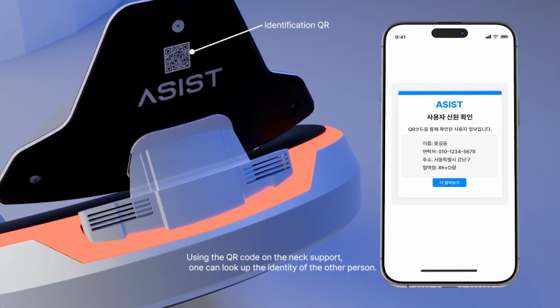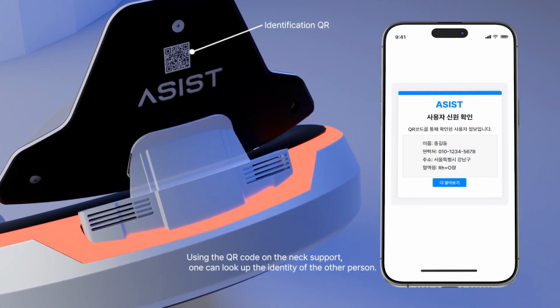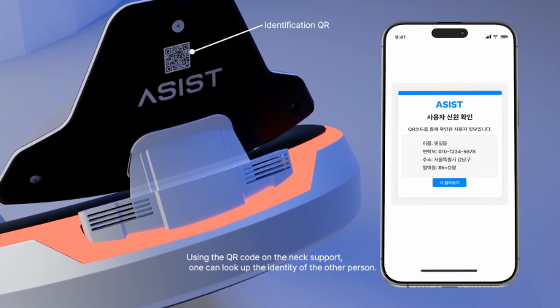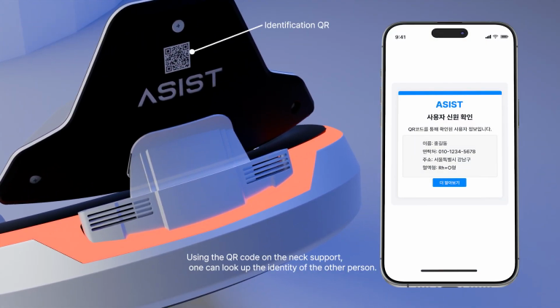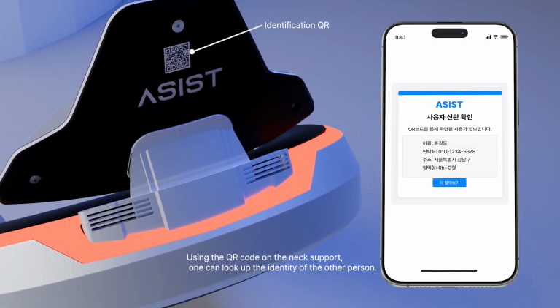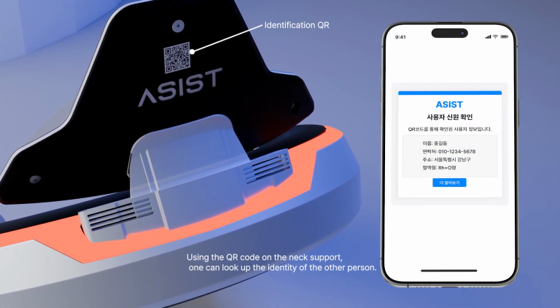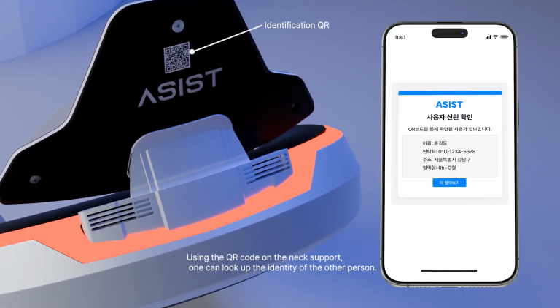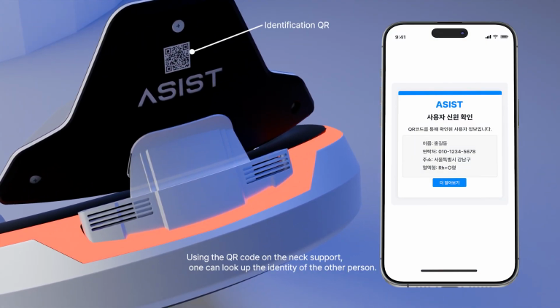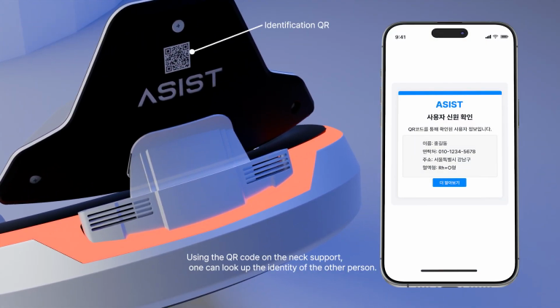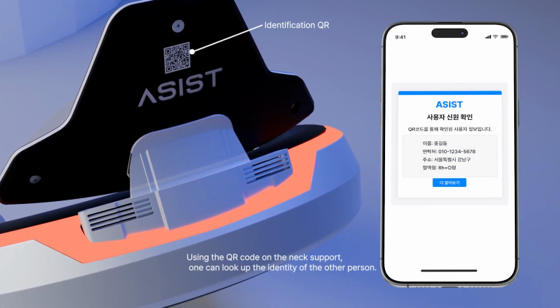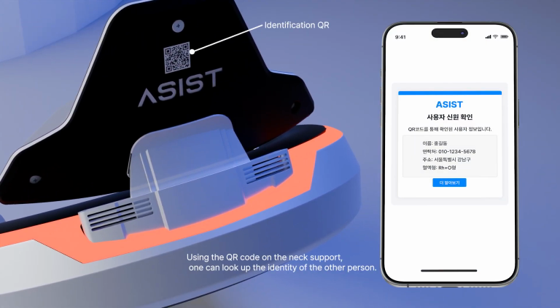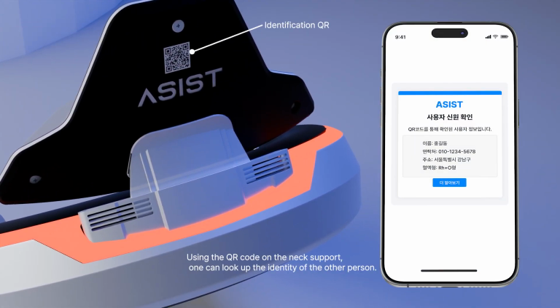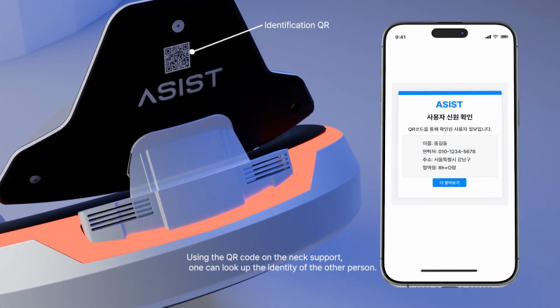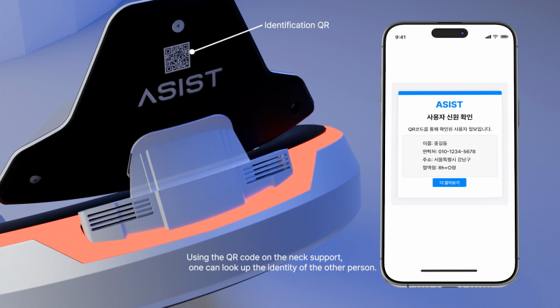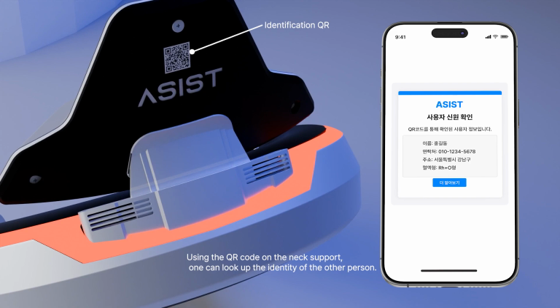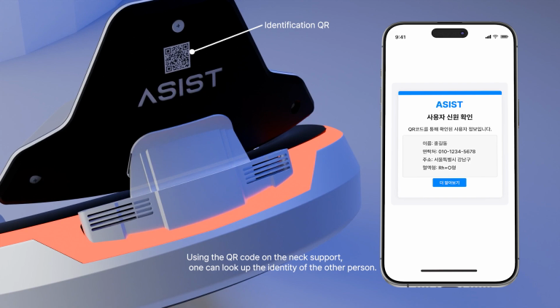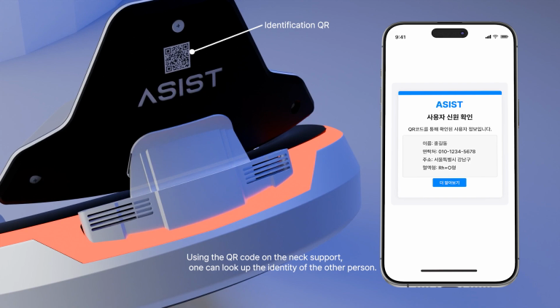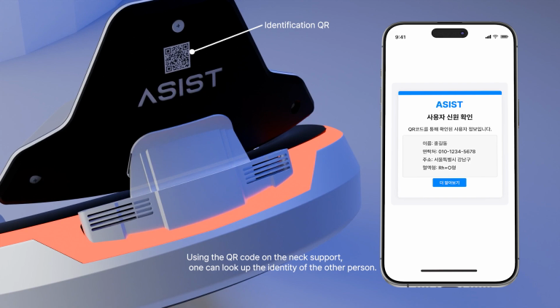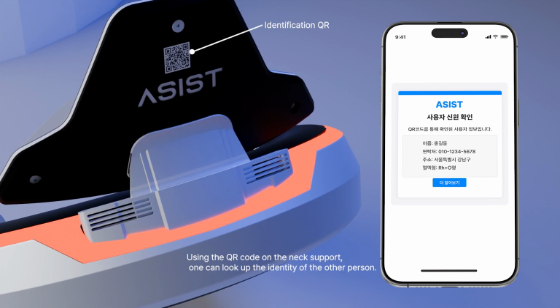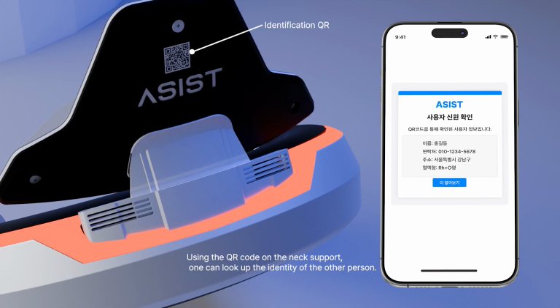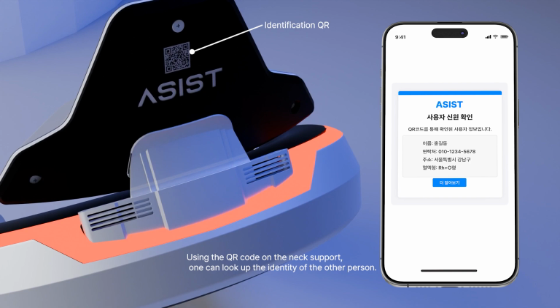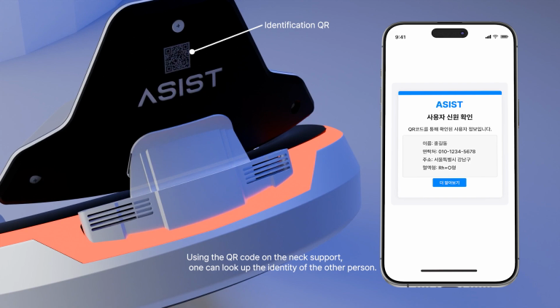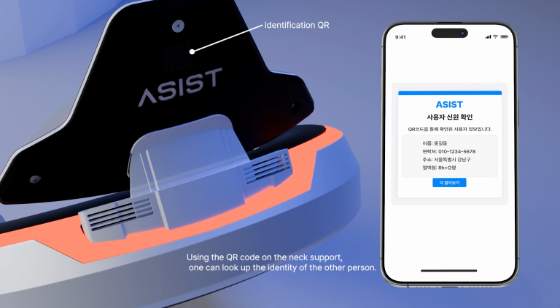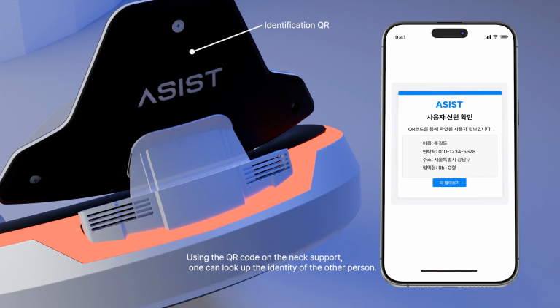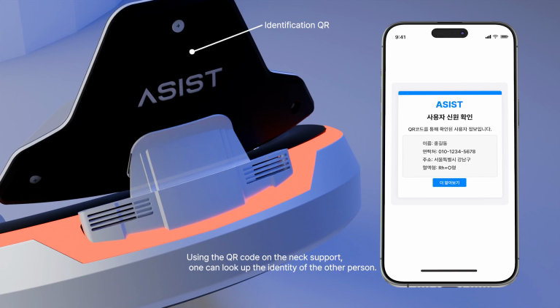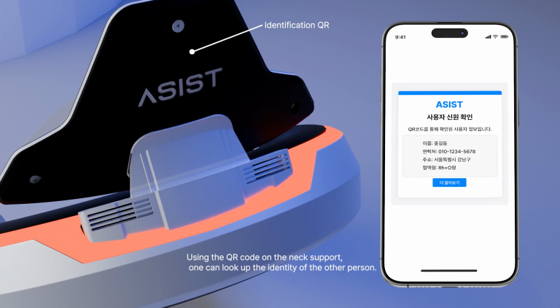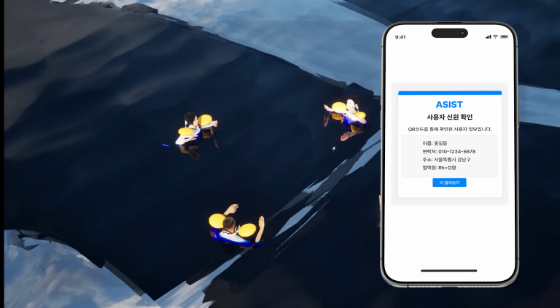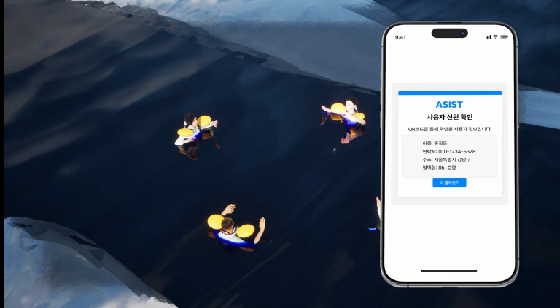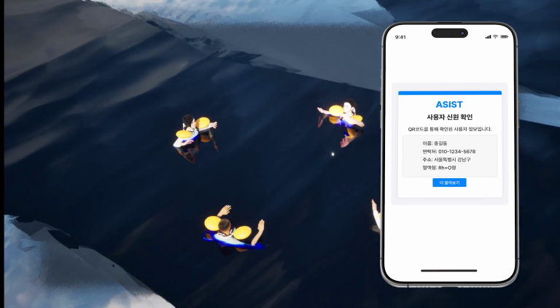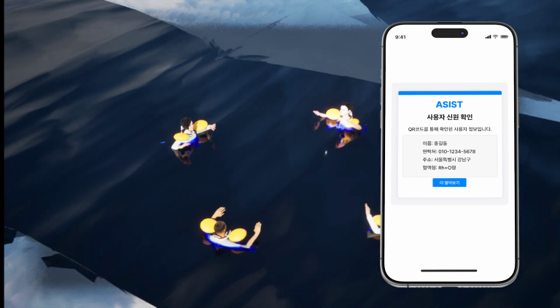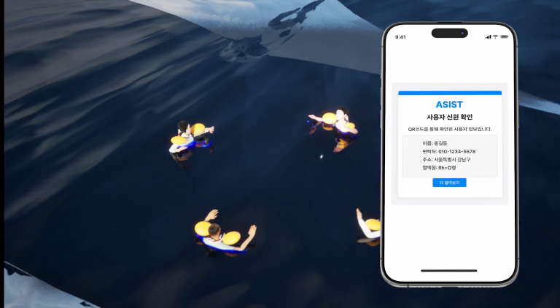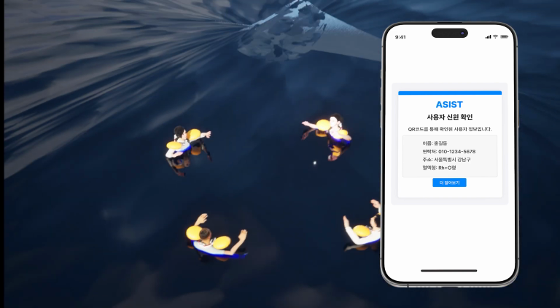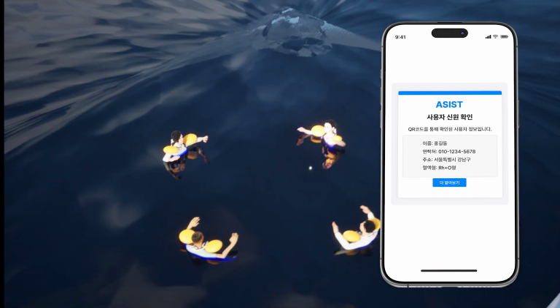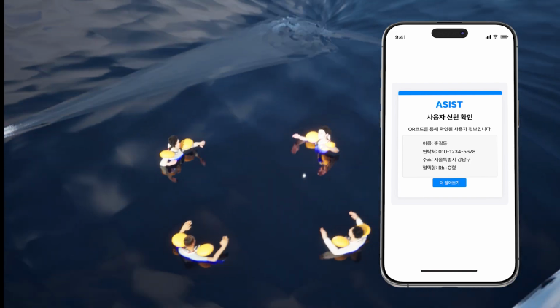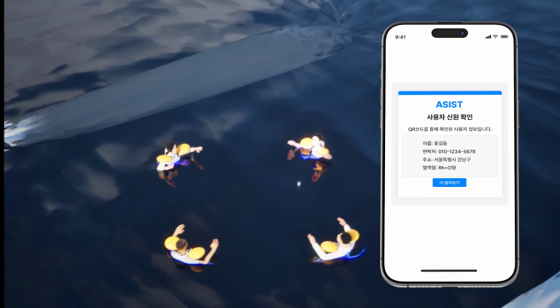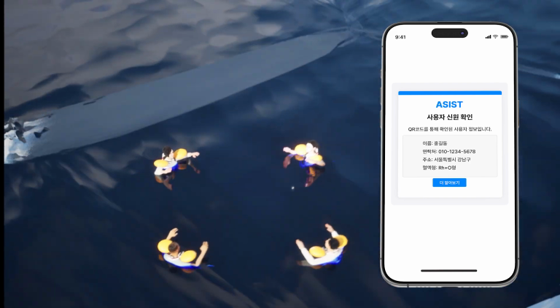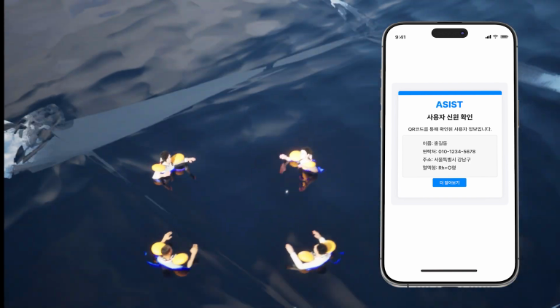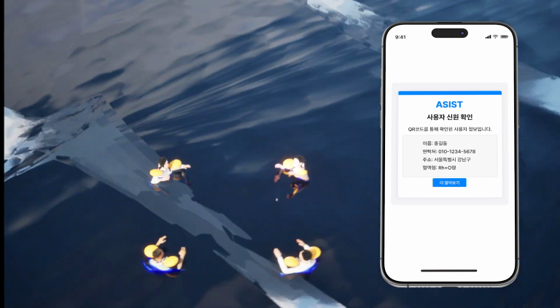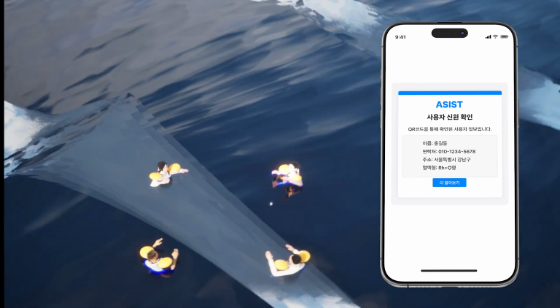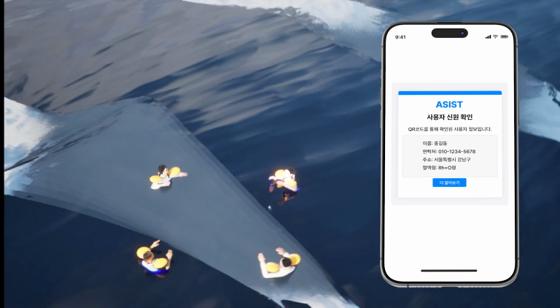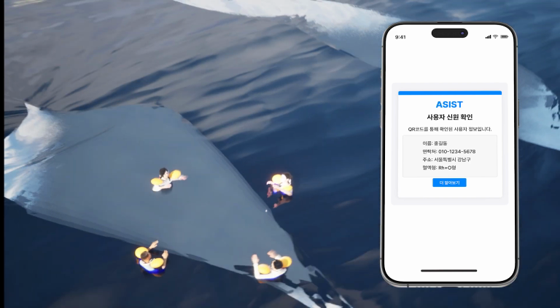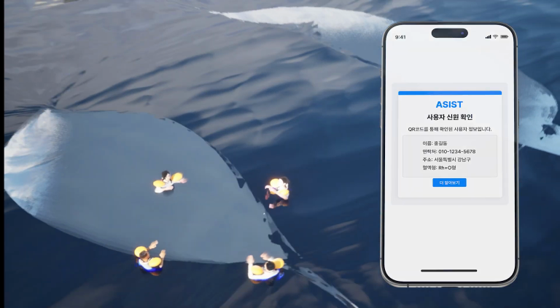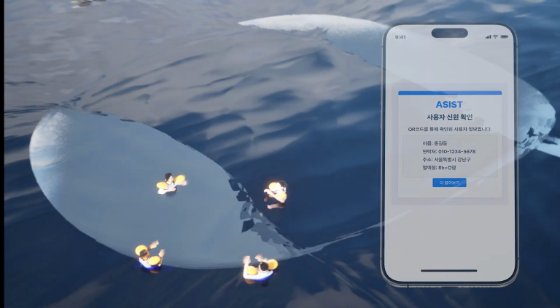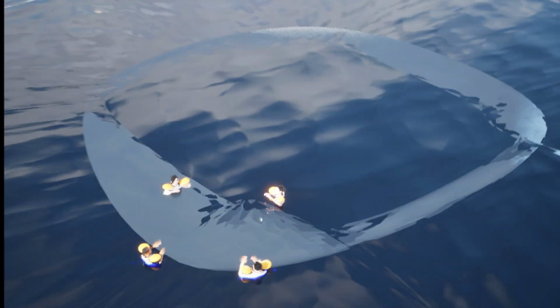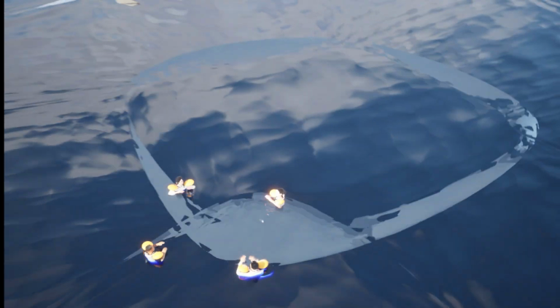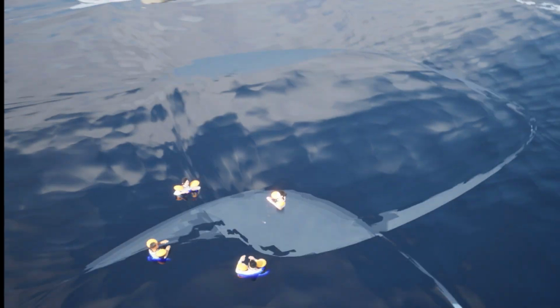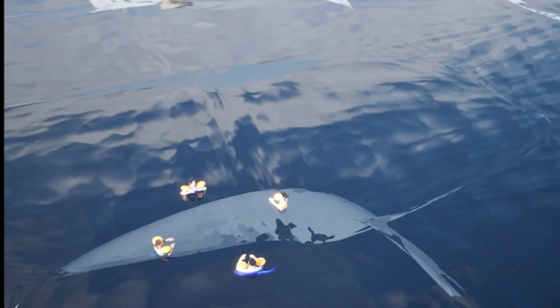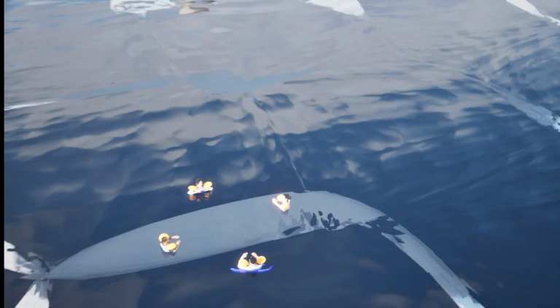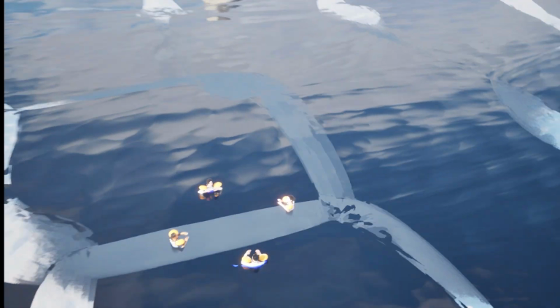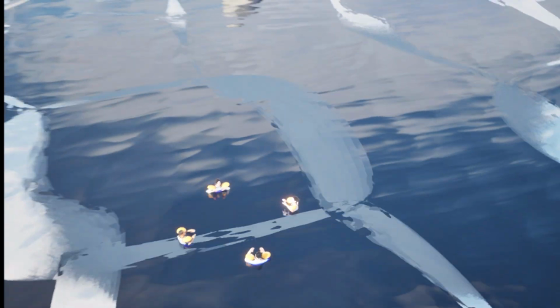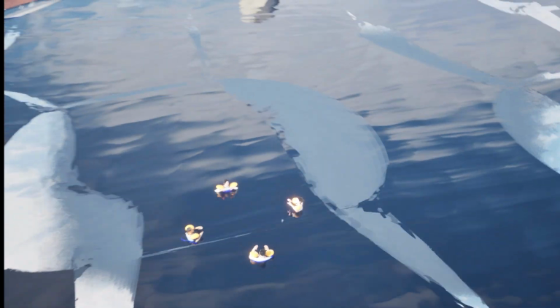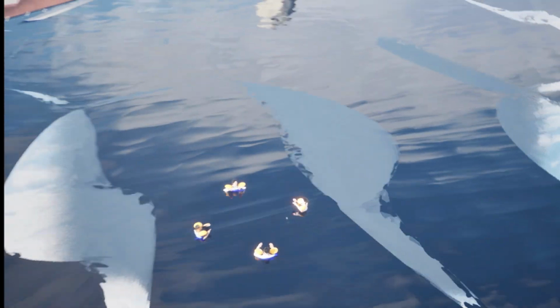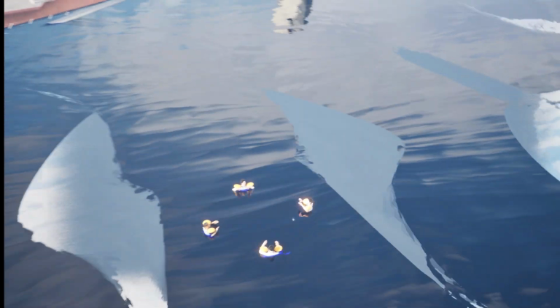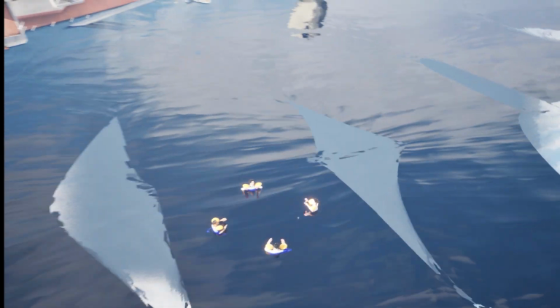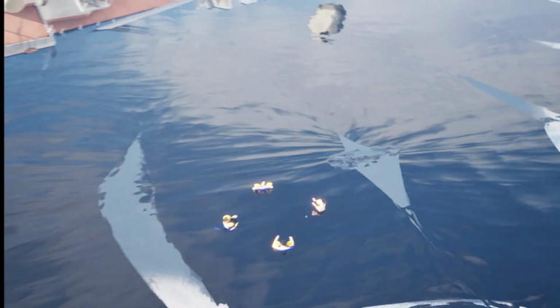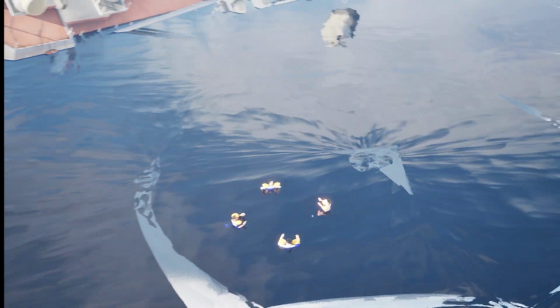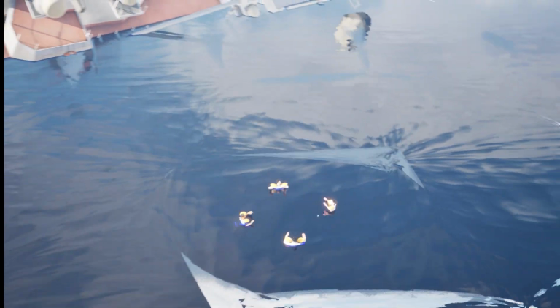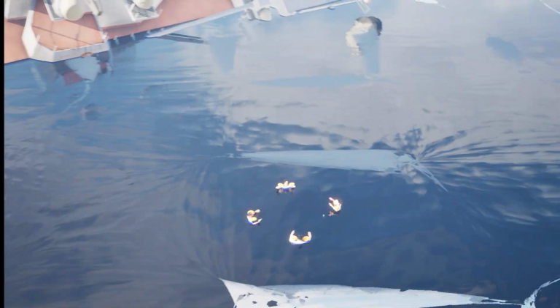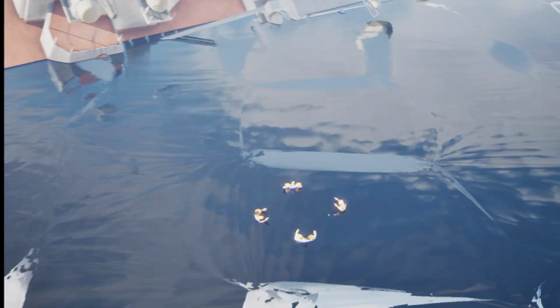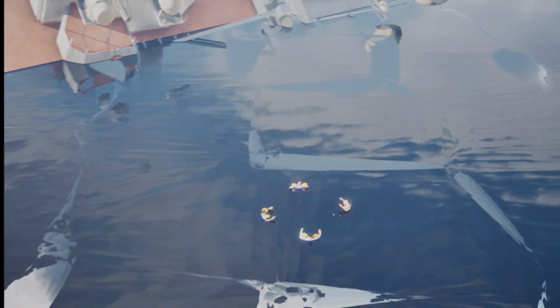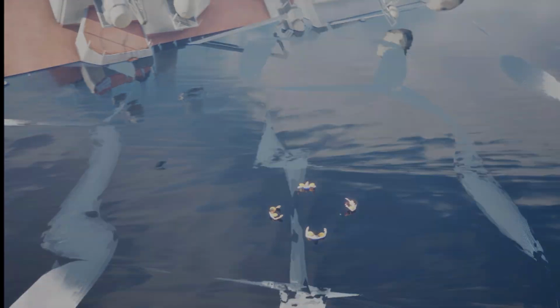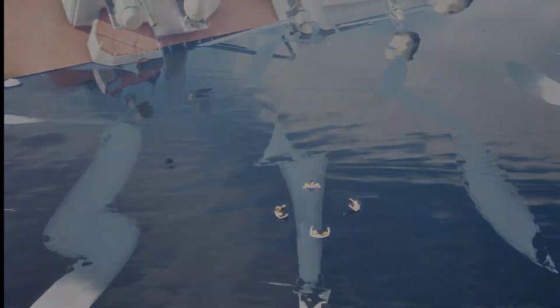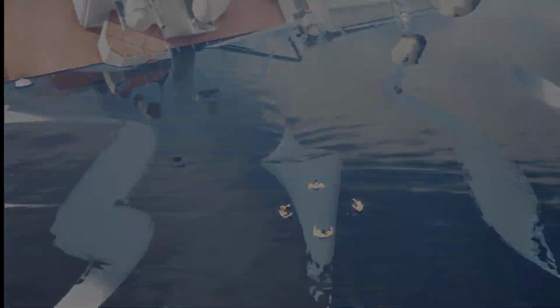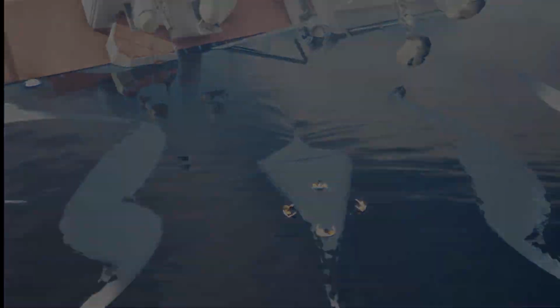Using the QR code on the neck support, one can look up the identity of the other person.